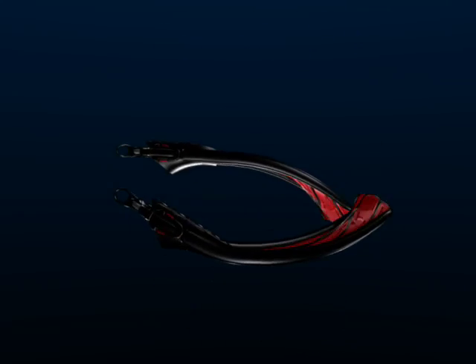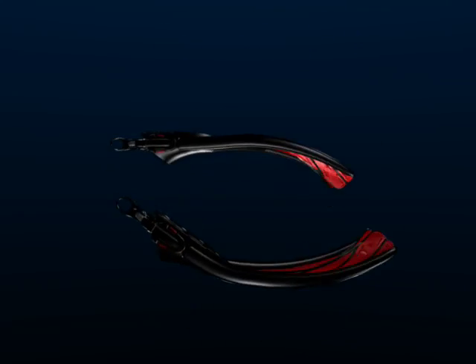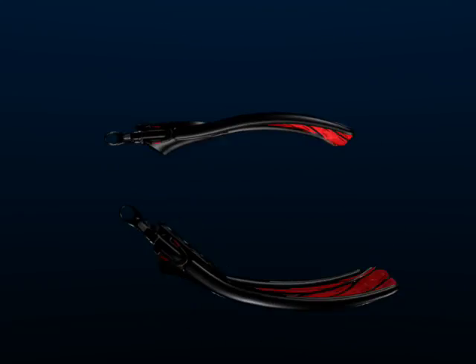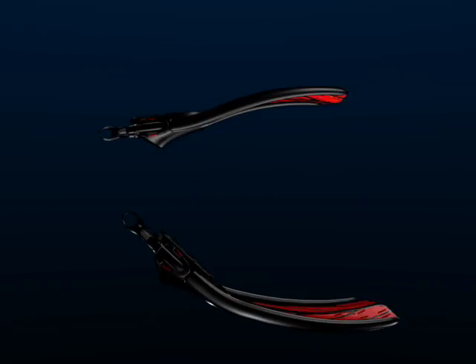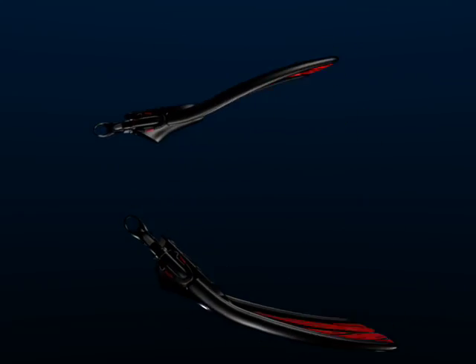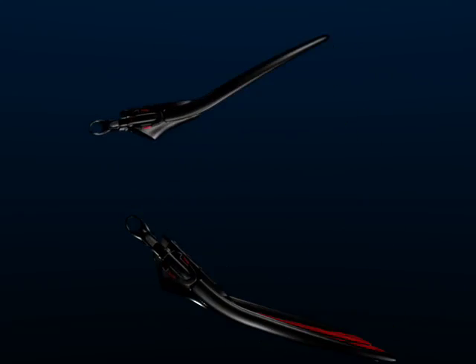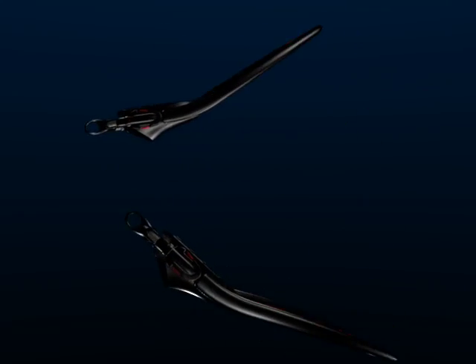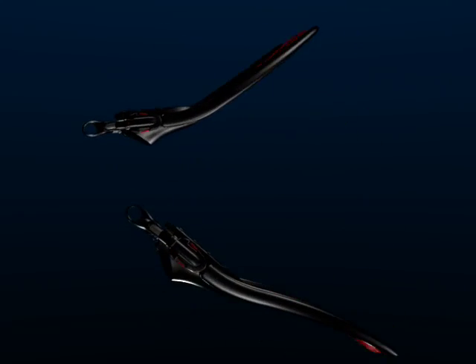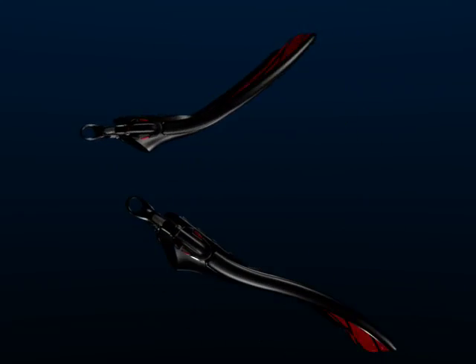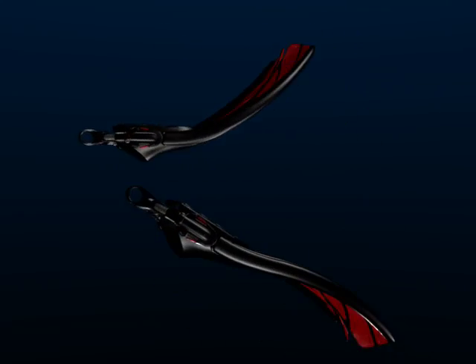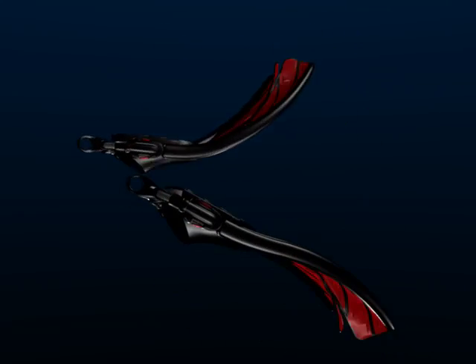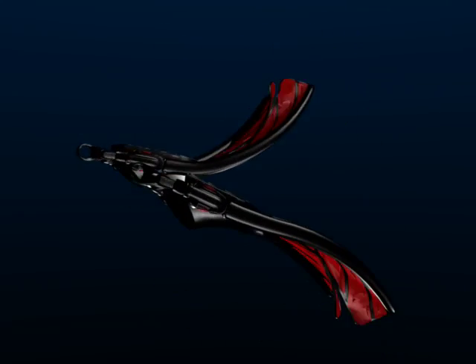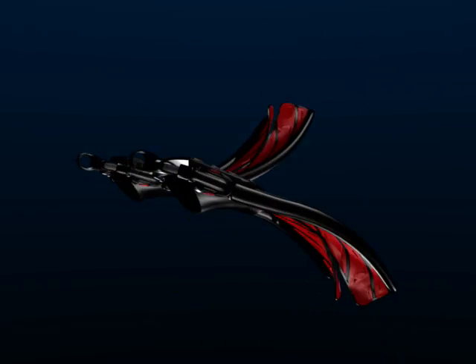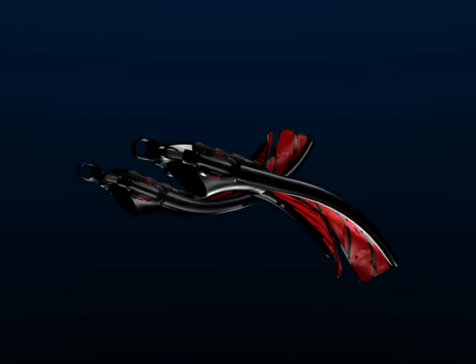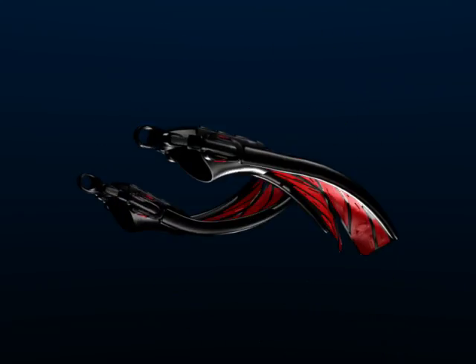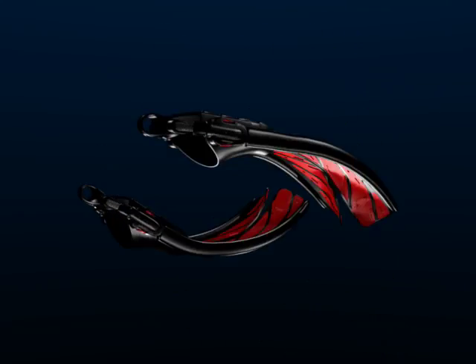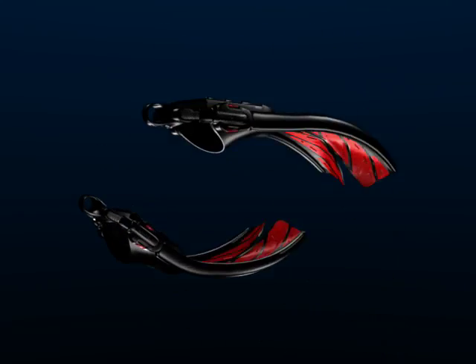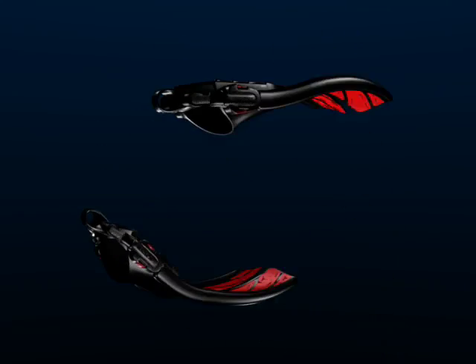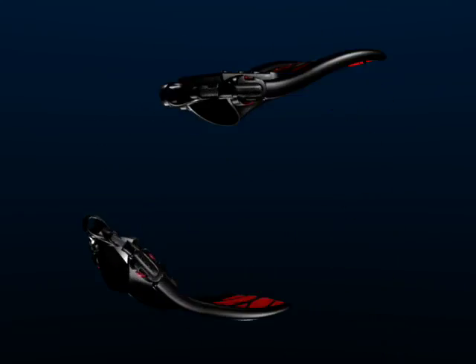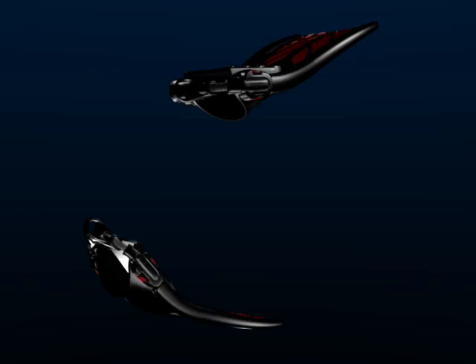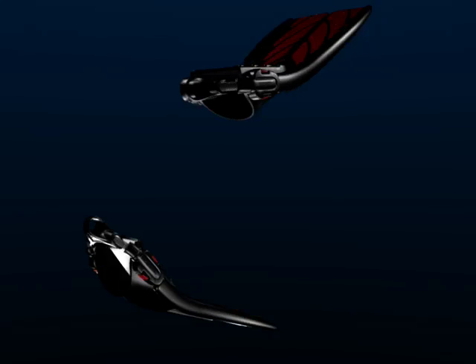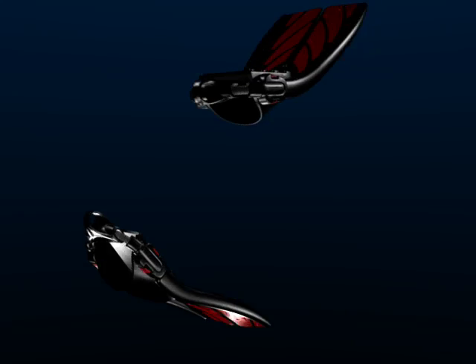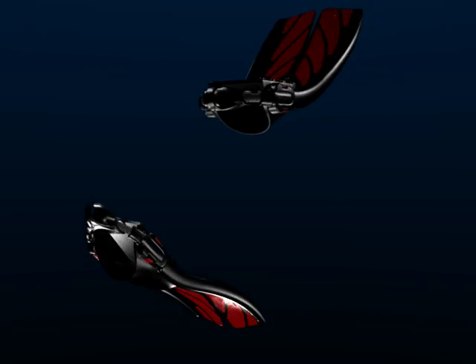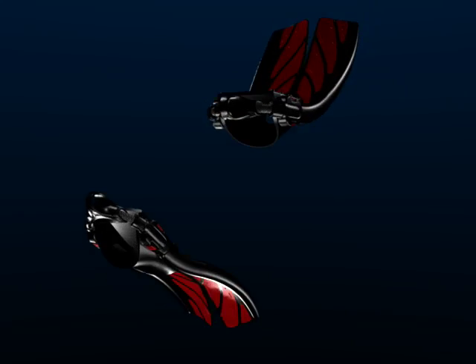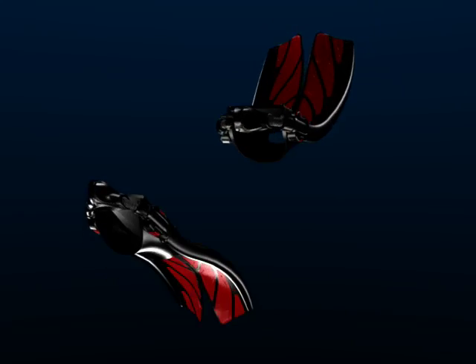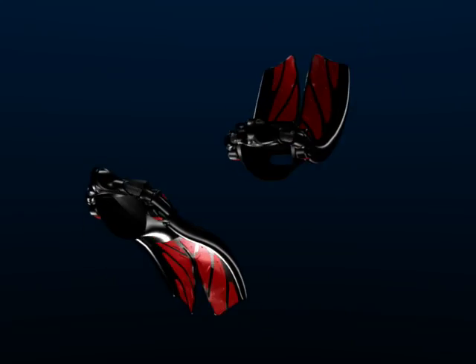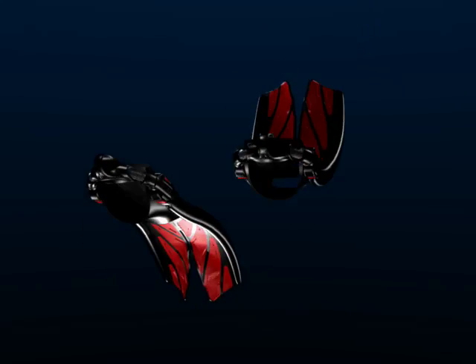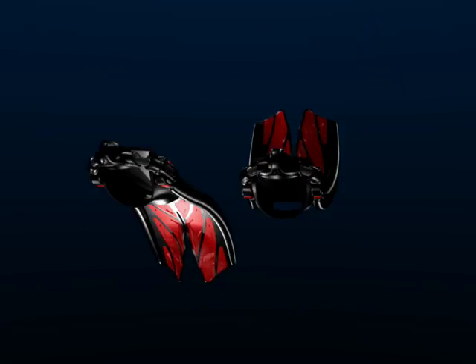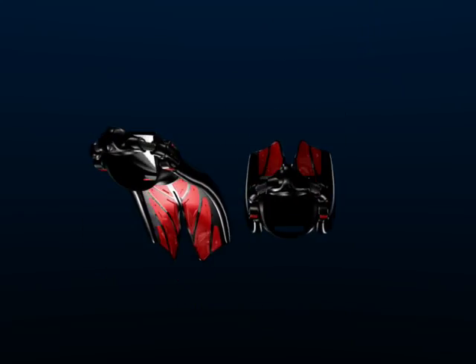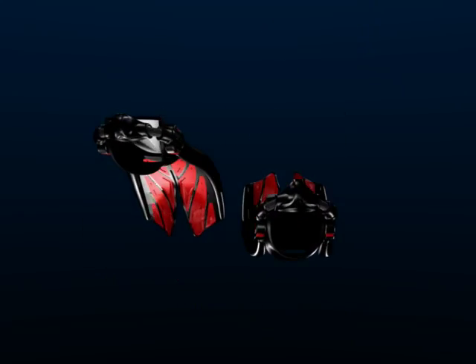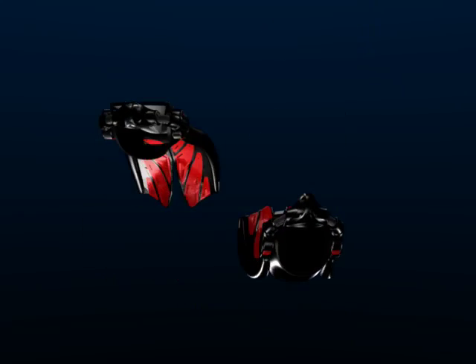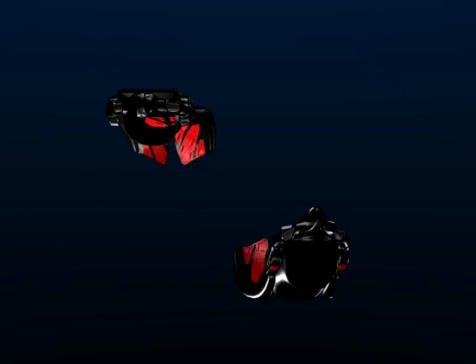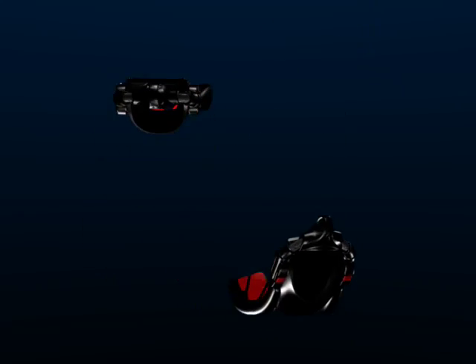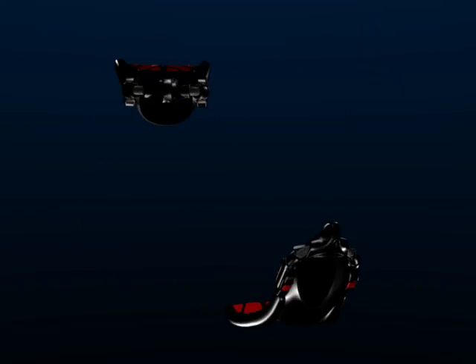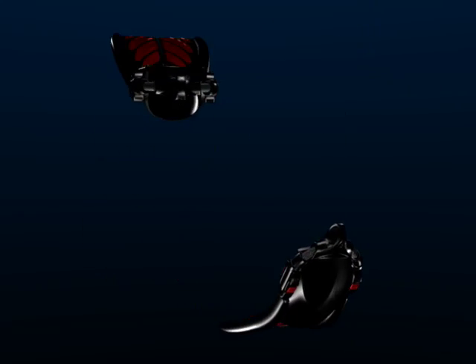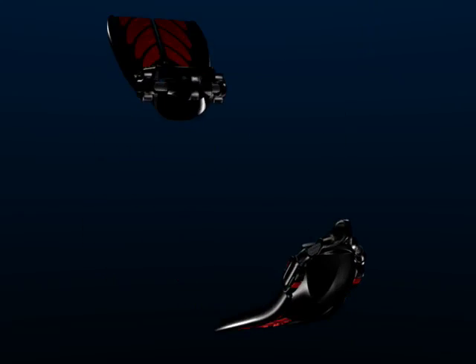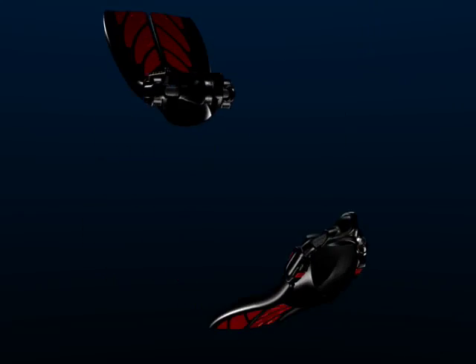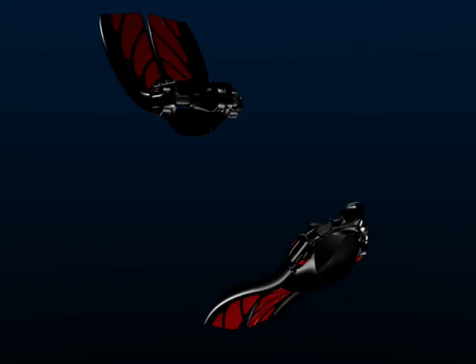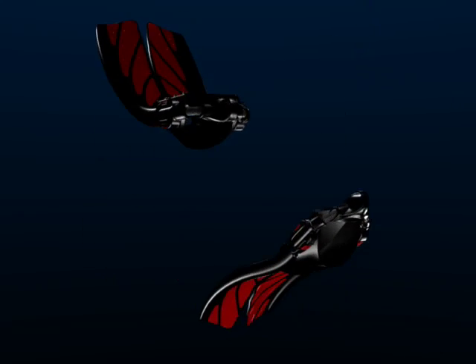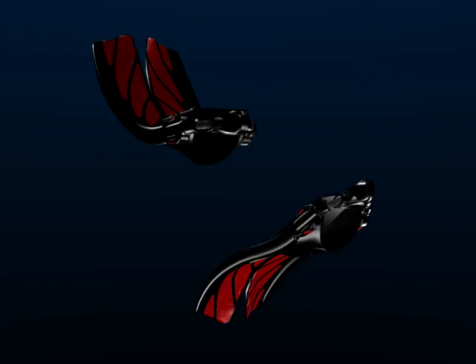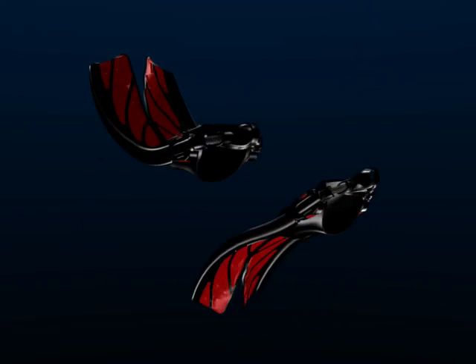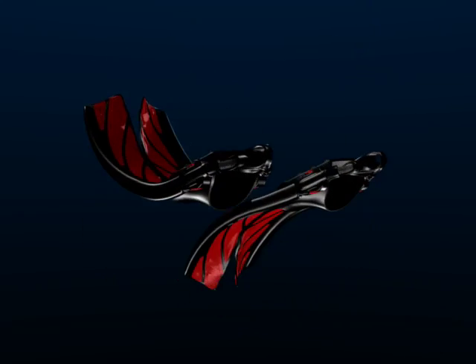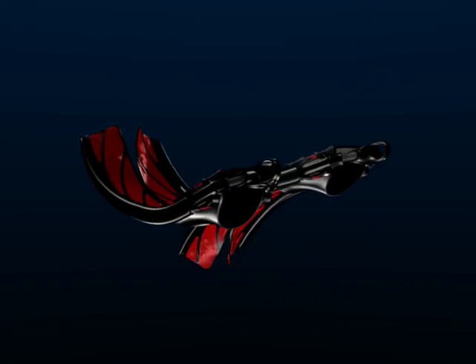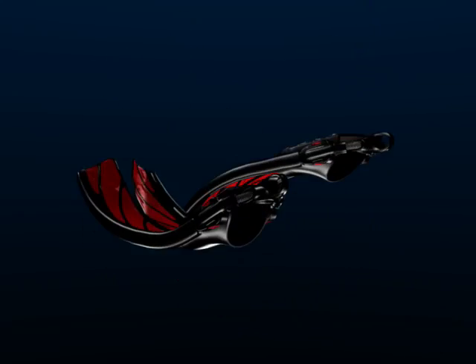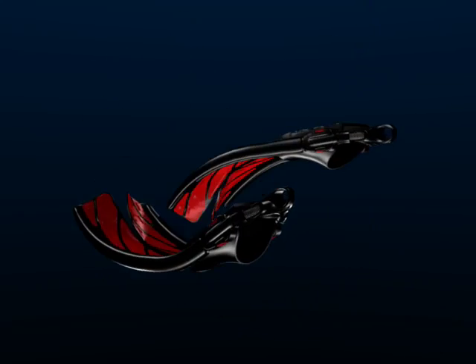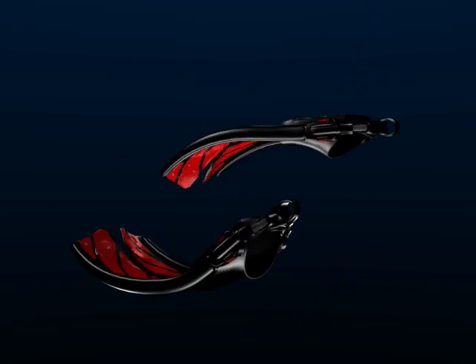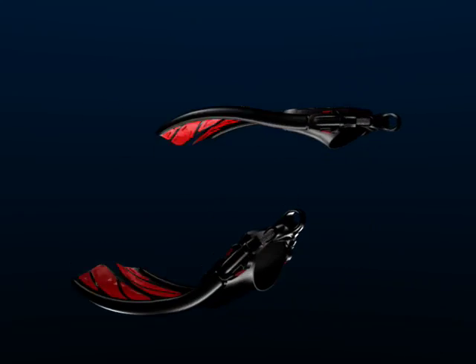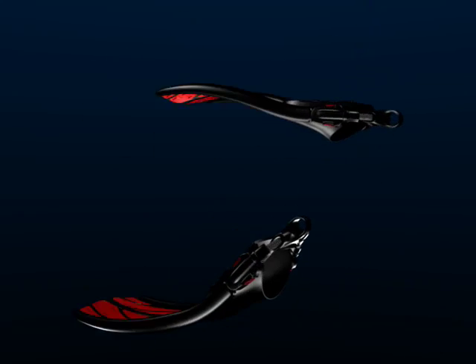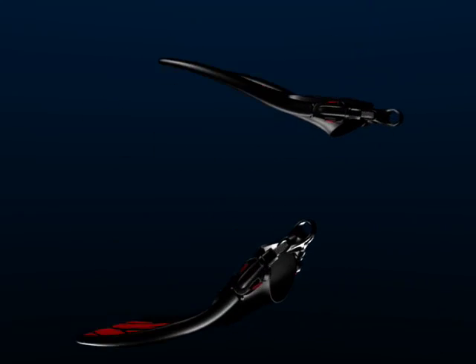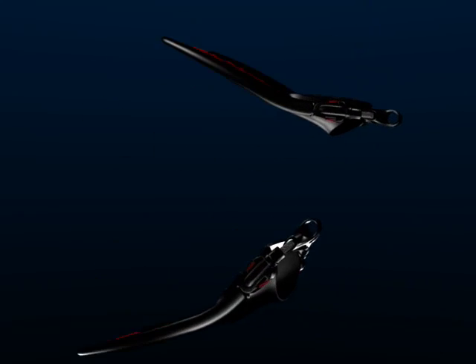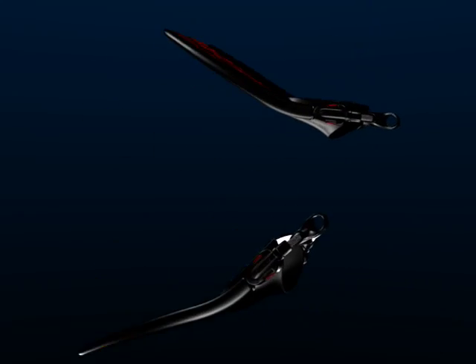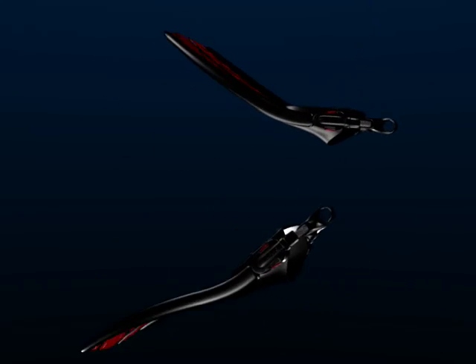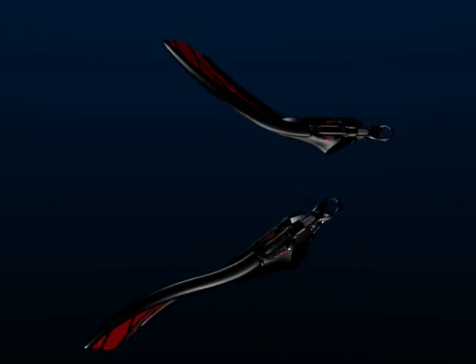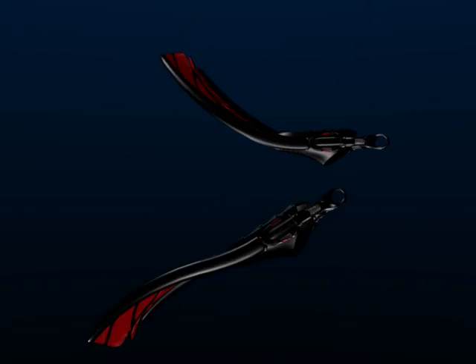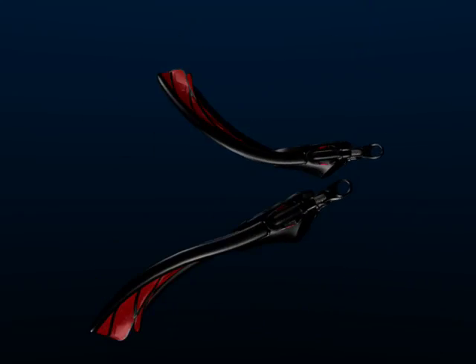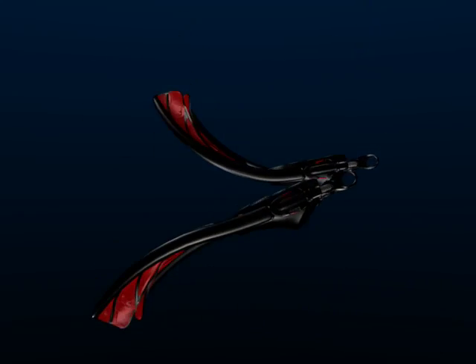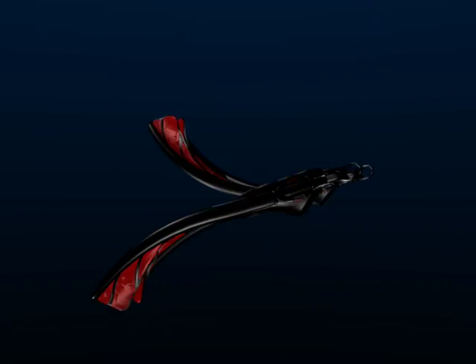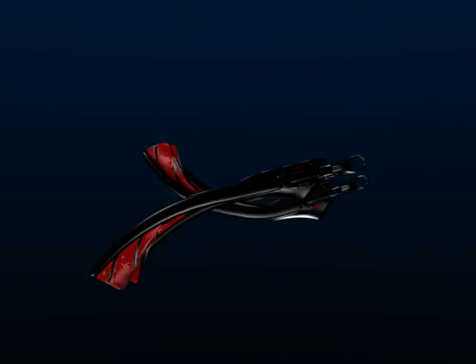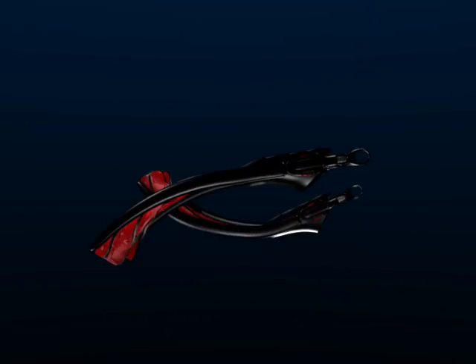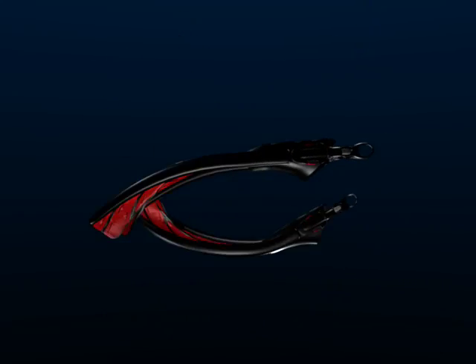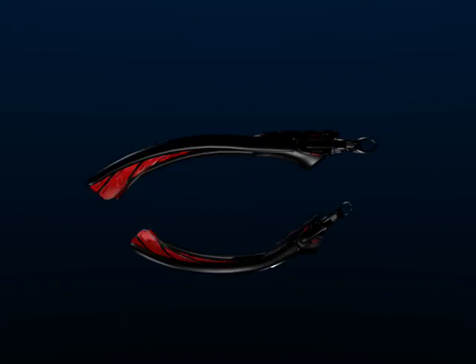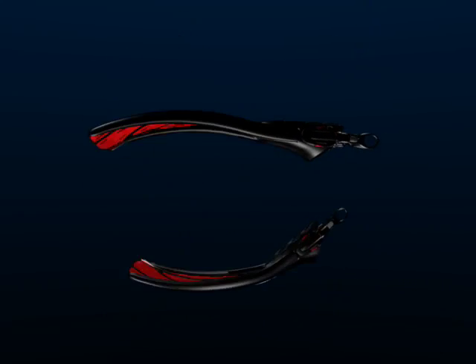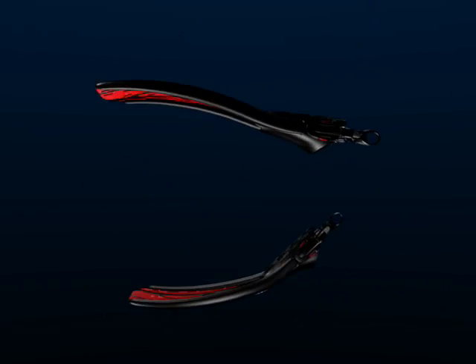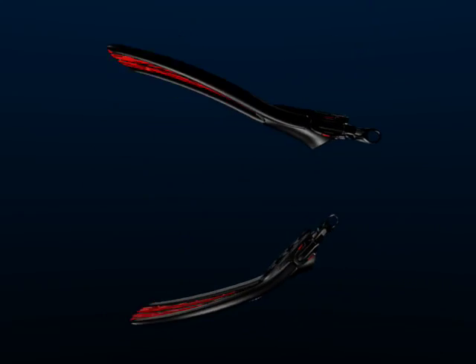These easy kicking fins deliver high thrust, speed, and efficiency, all with a comfortable low-frequency kick style.